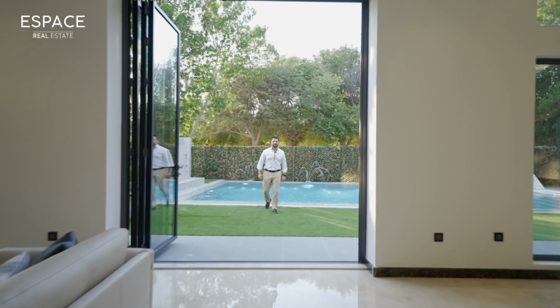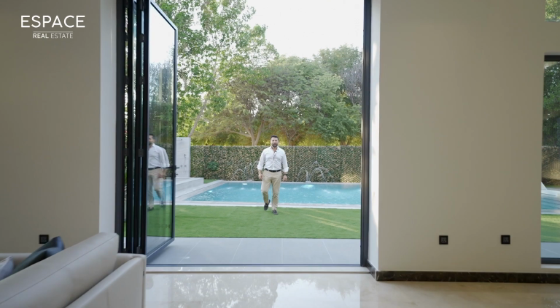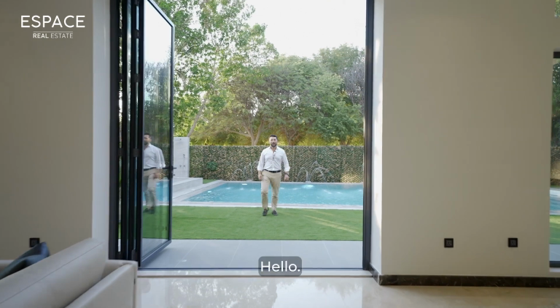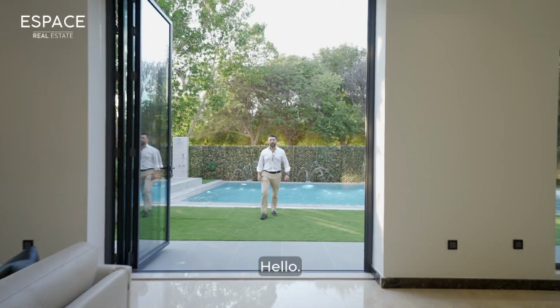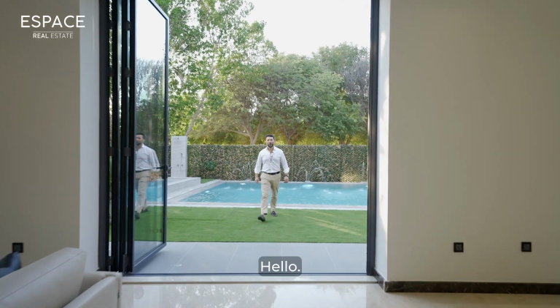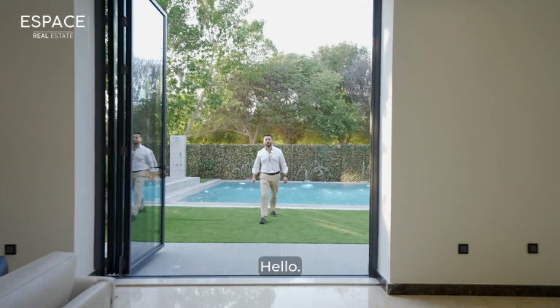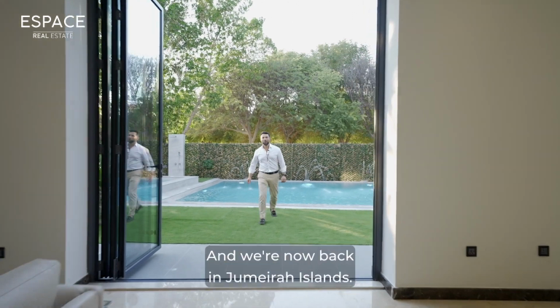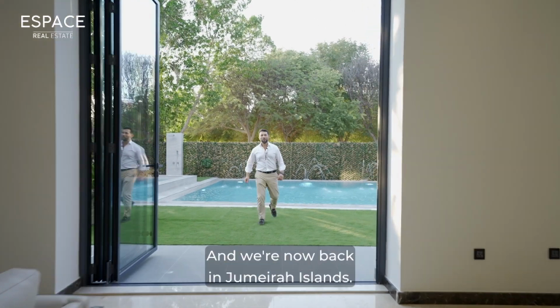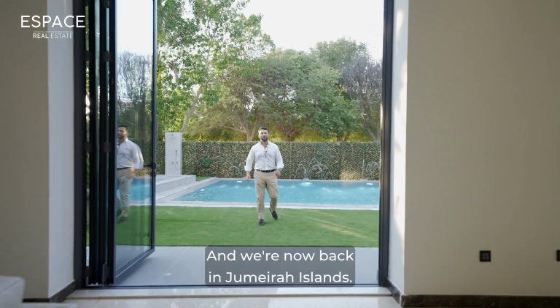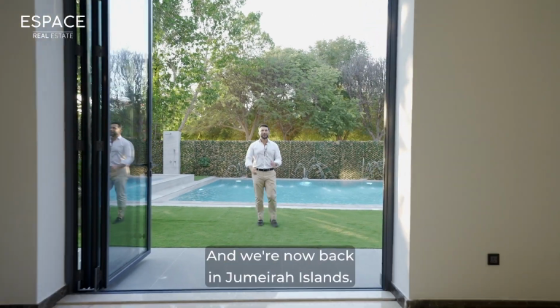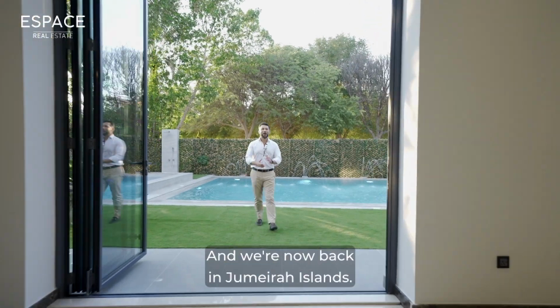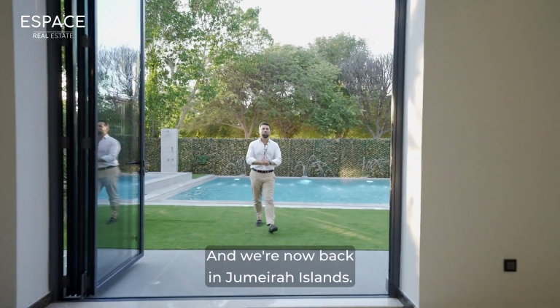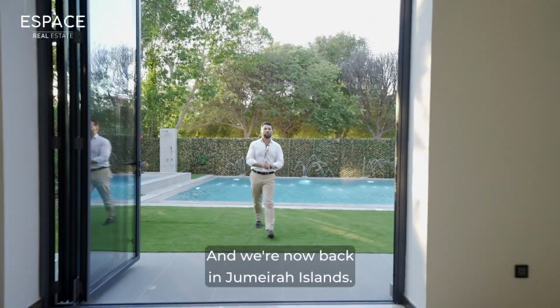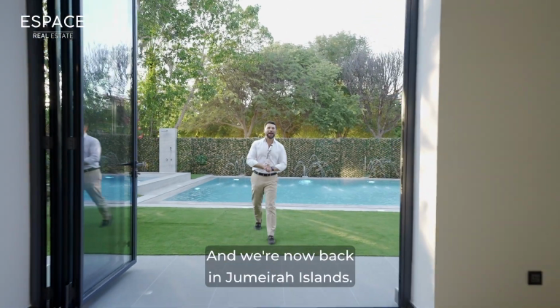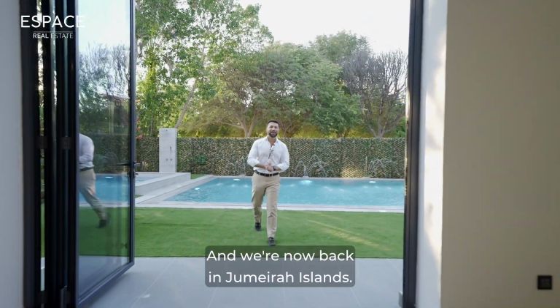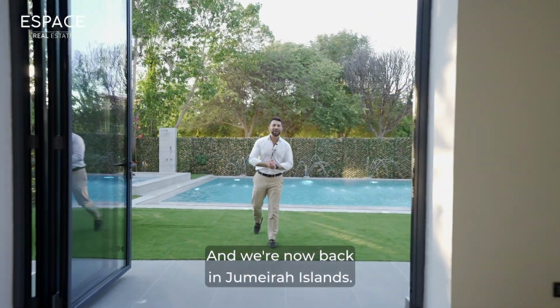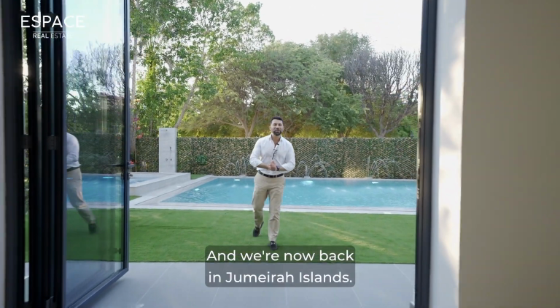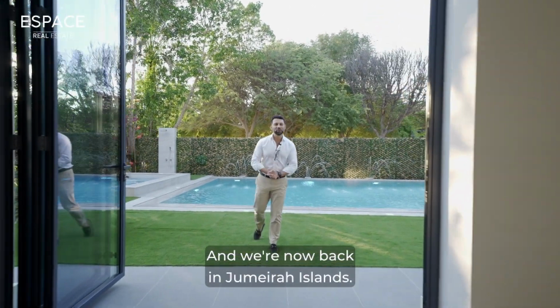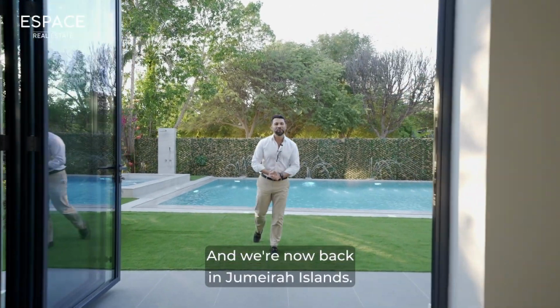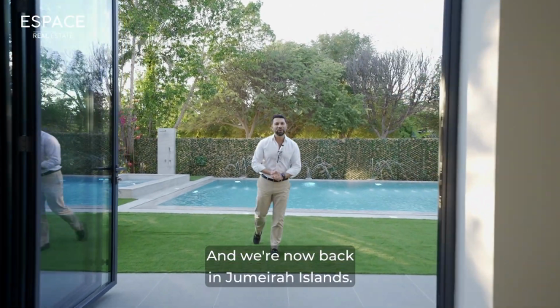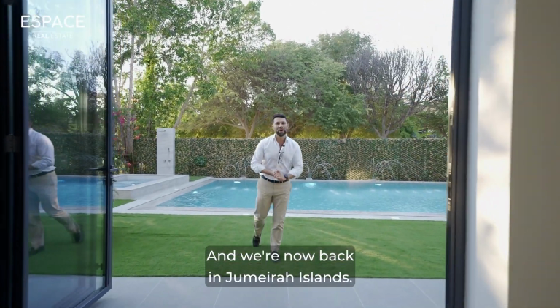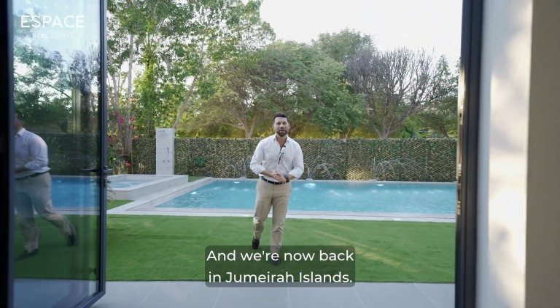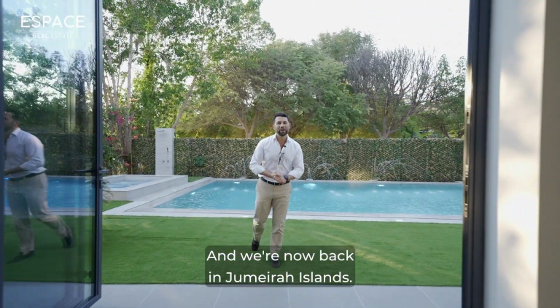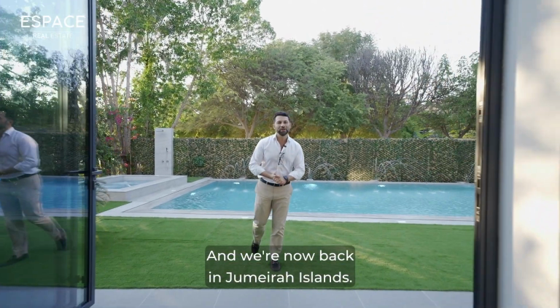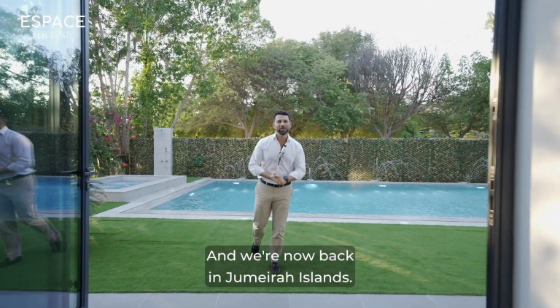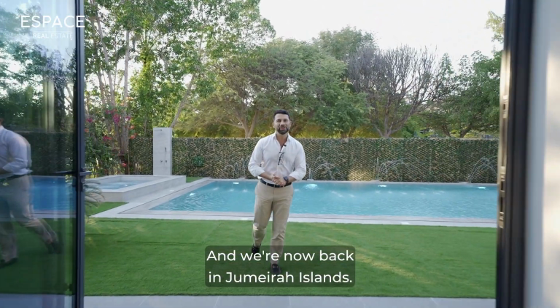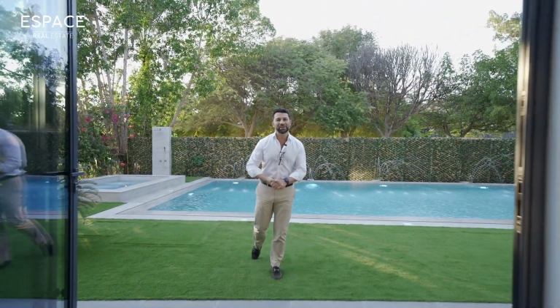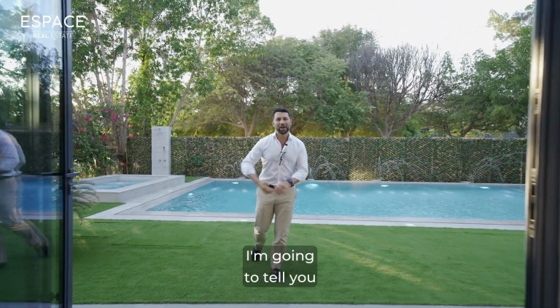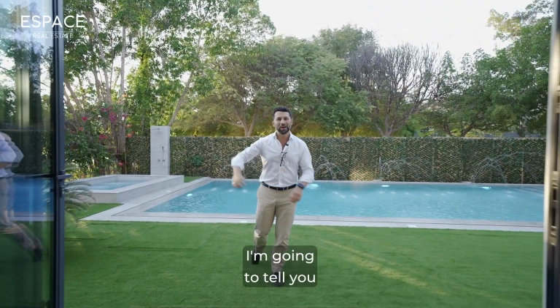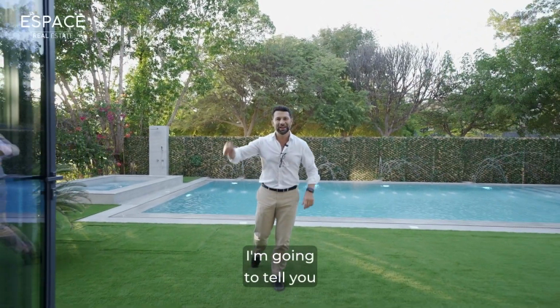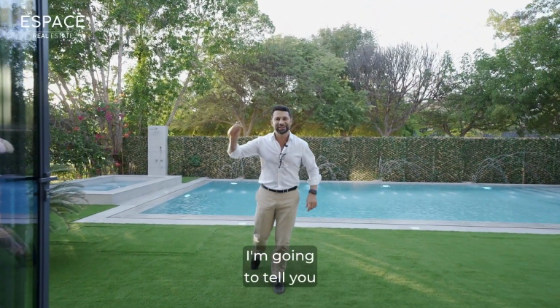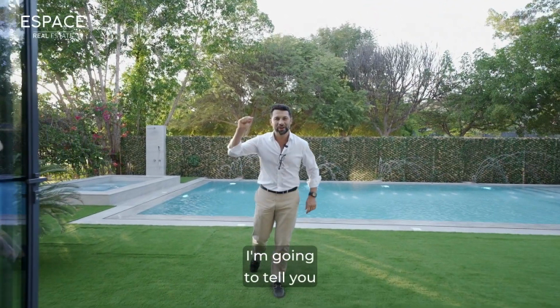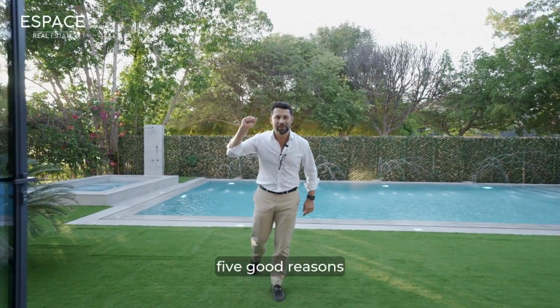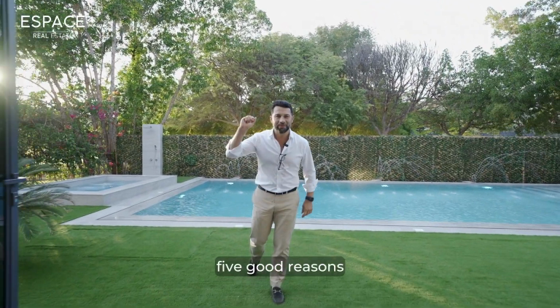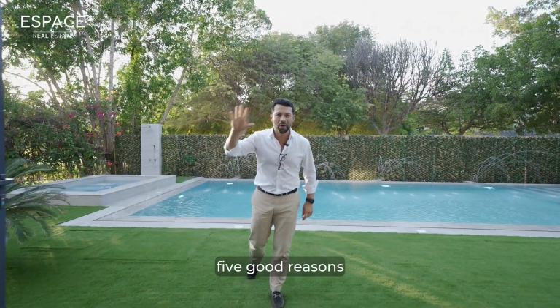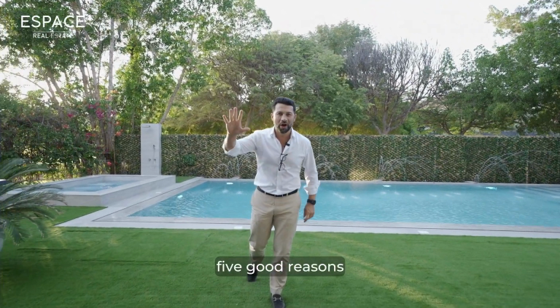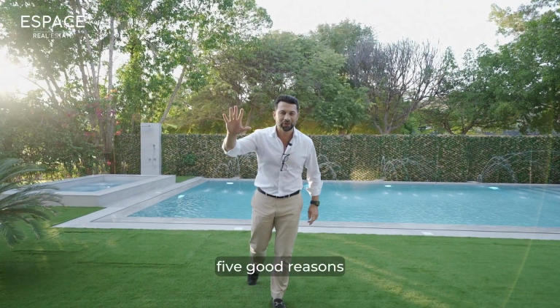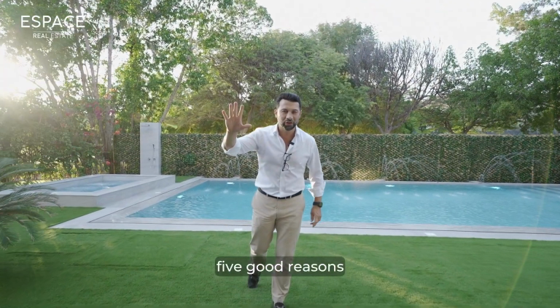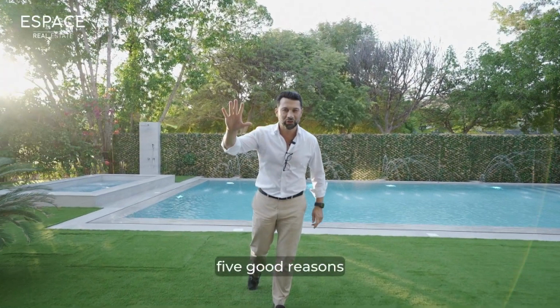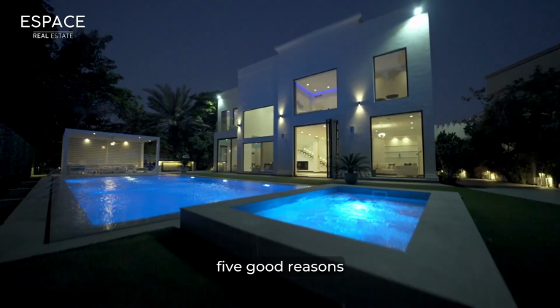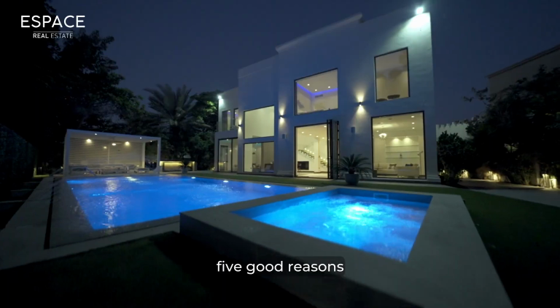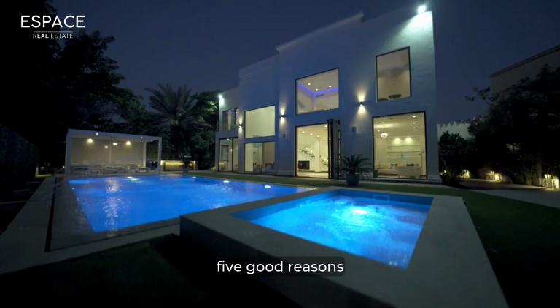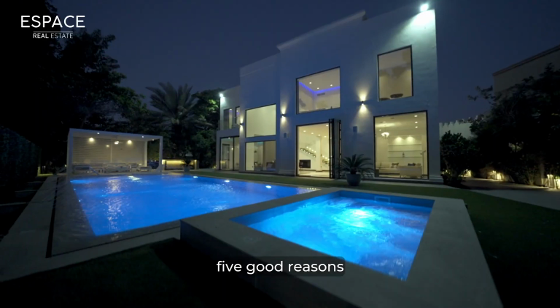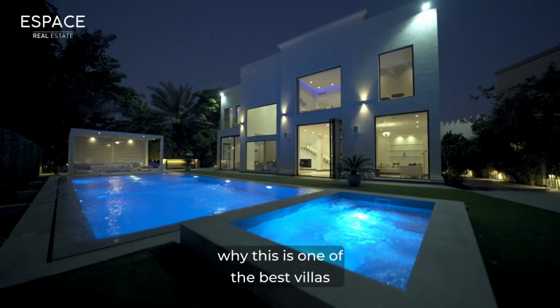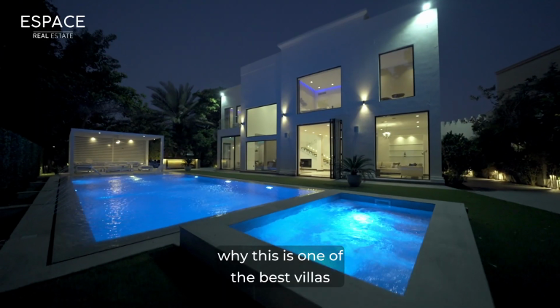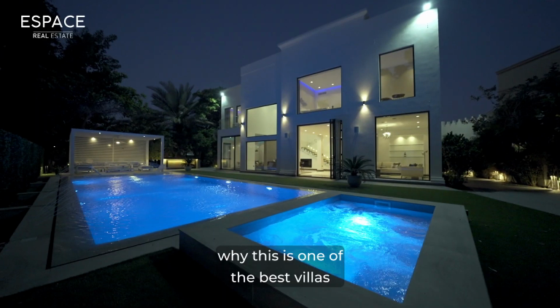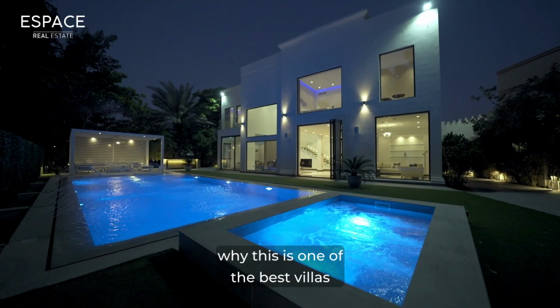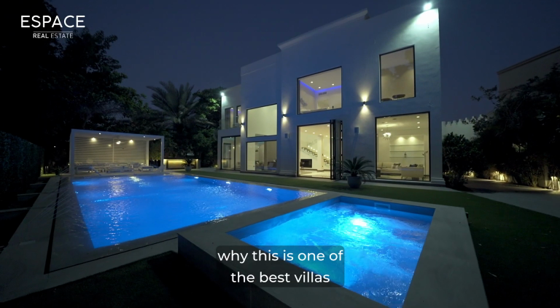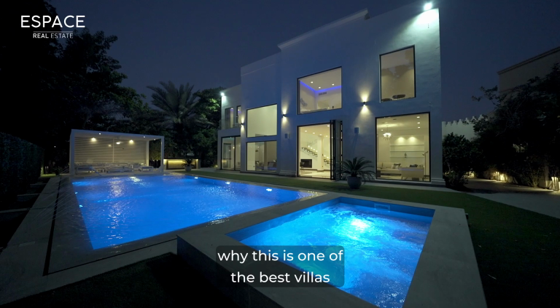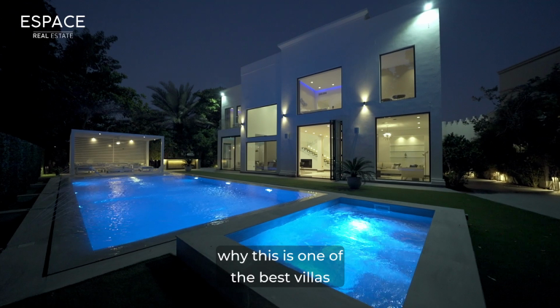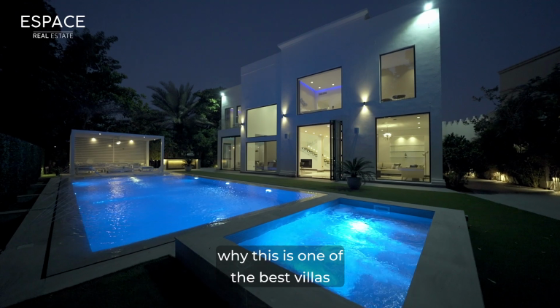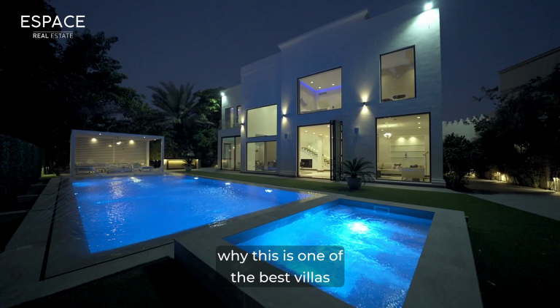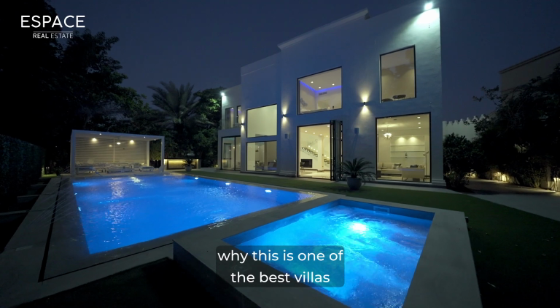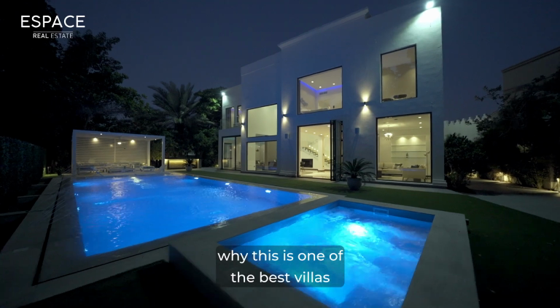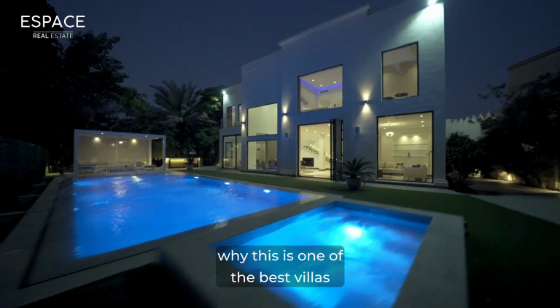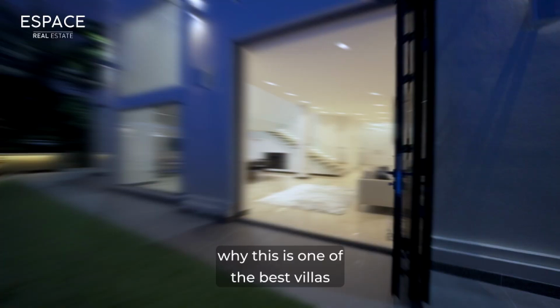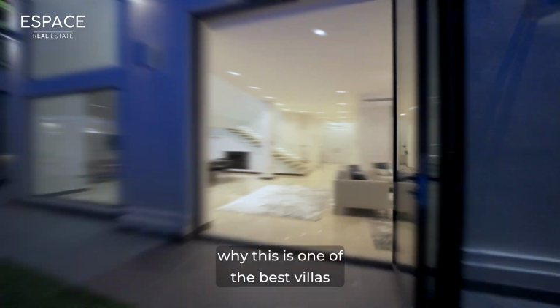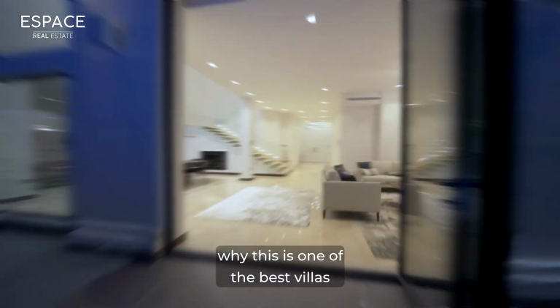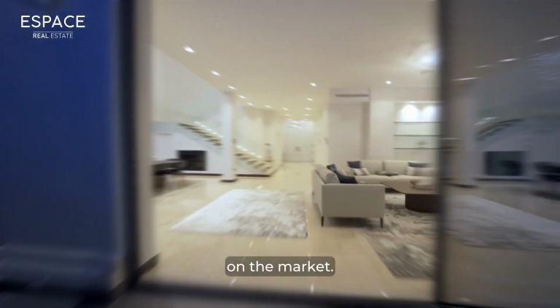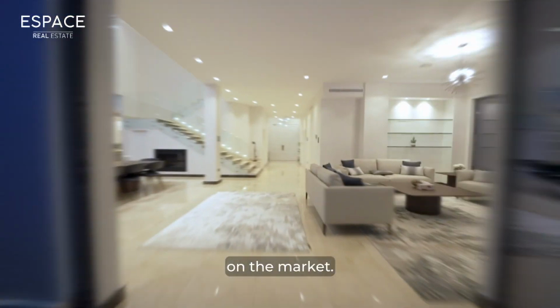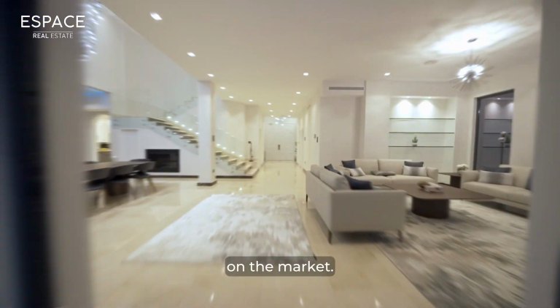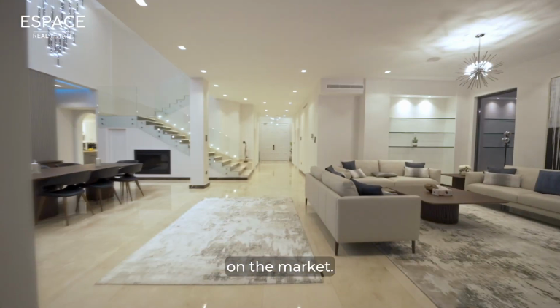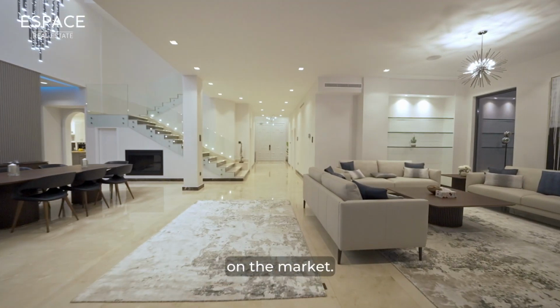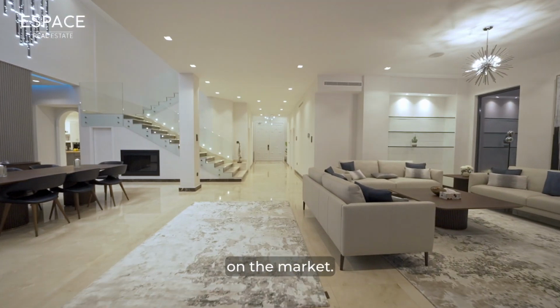Hello and we're now back in Jumeirah Islands. I'm going to tell you five good reasons why this is one of the best villas on the market.